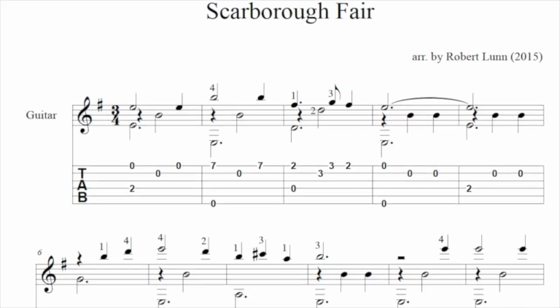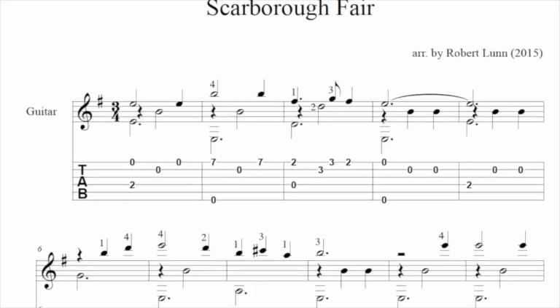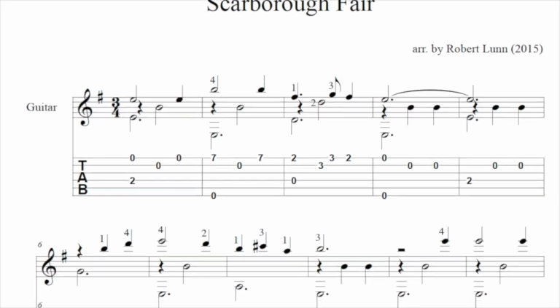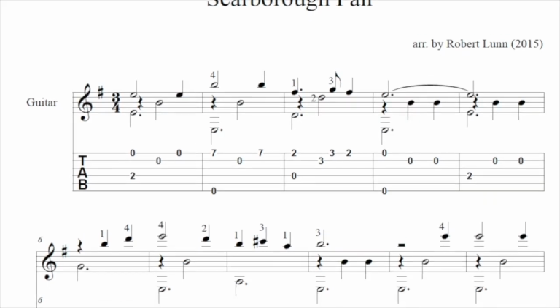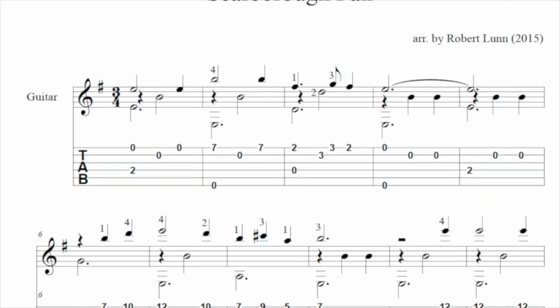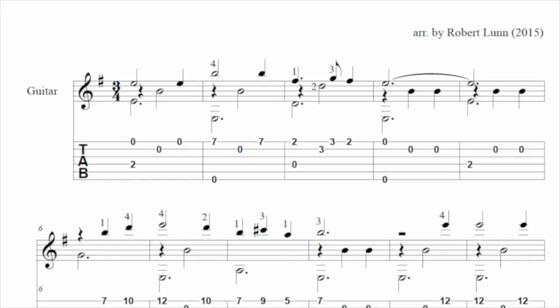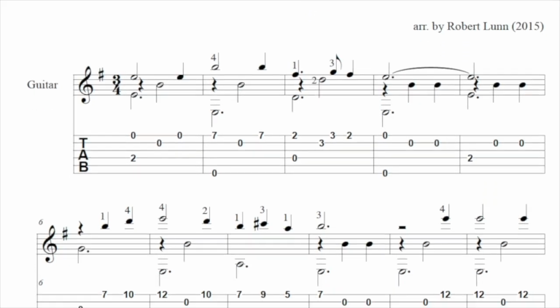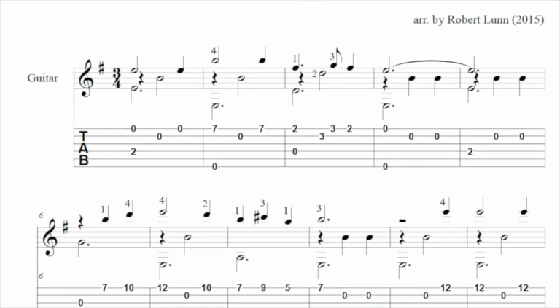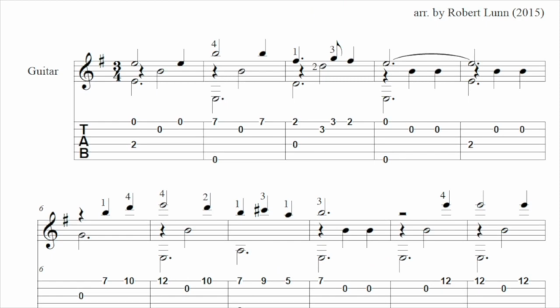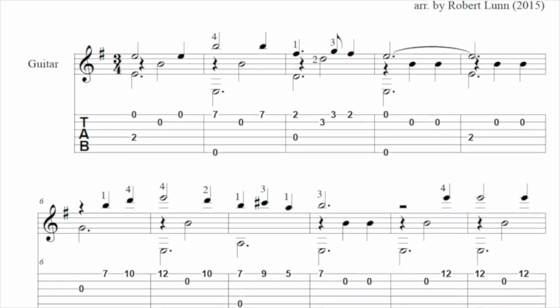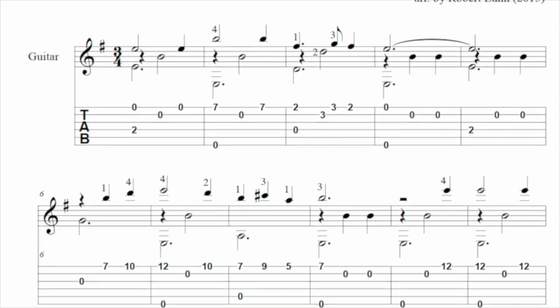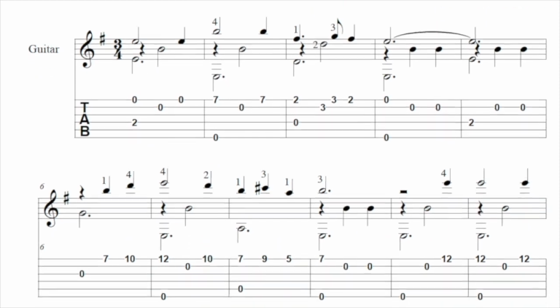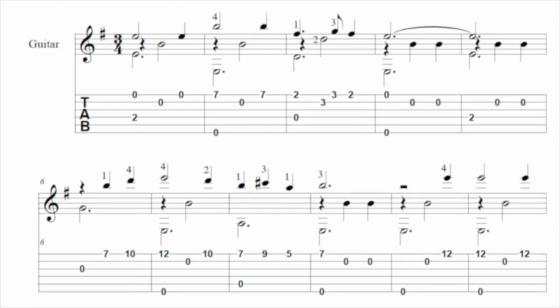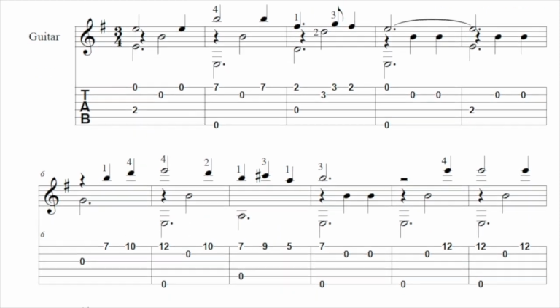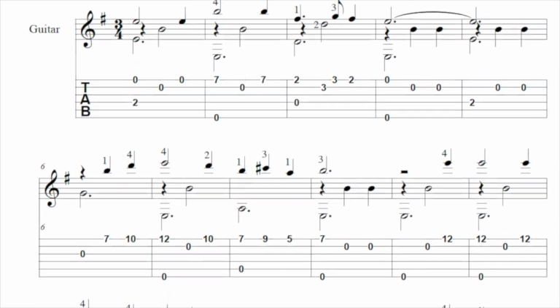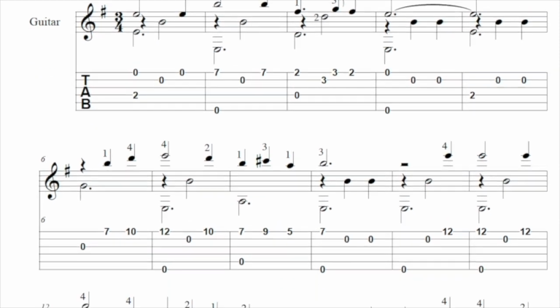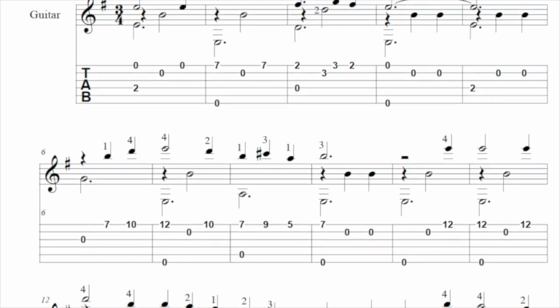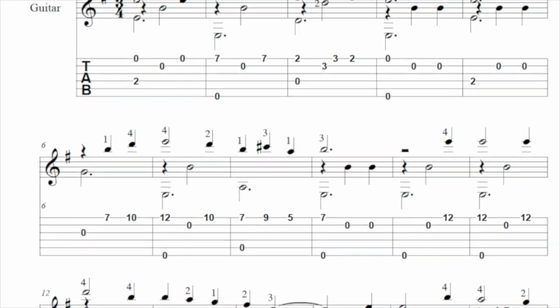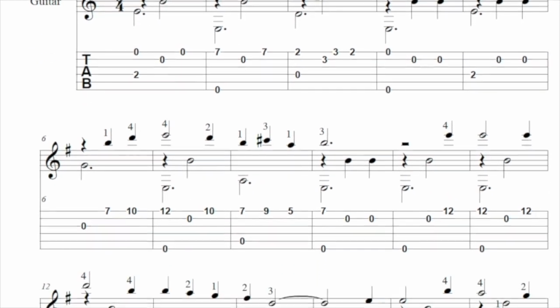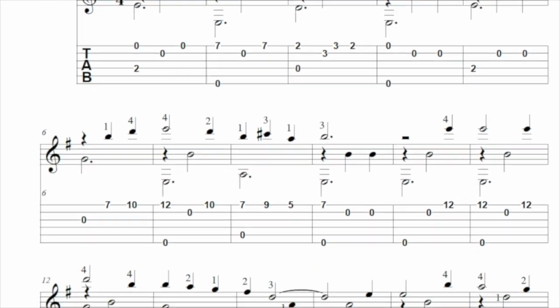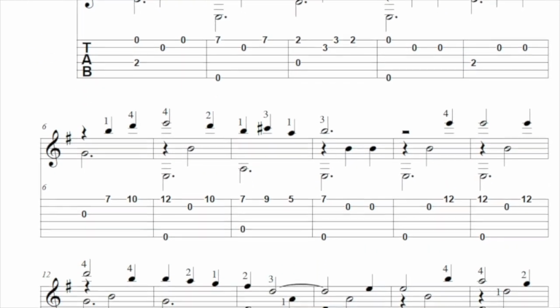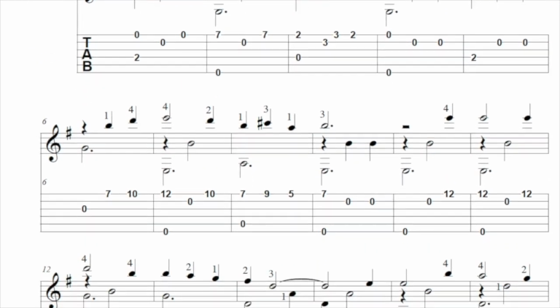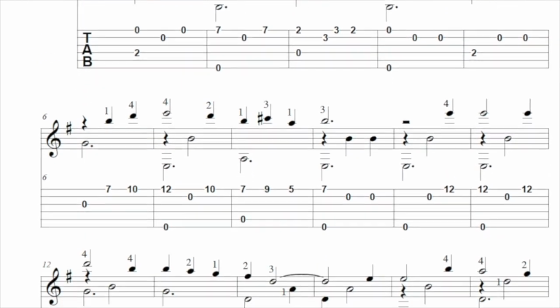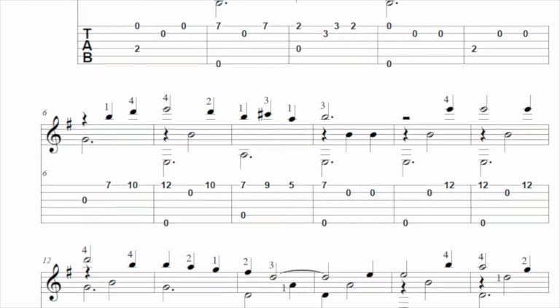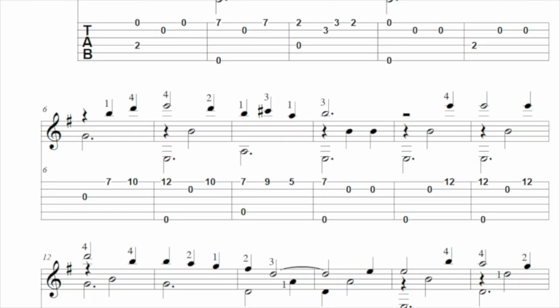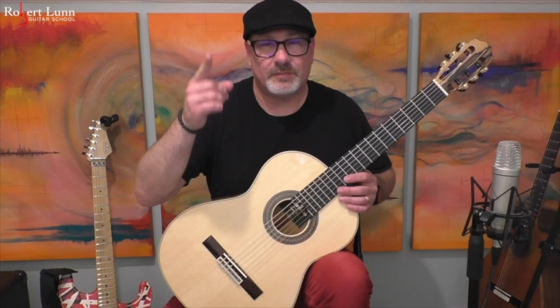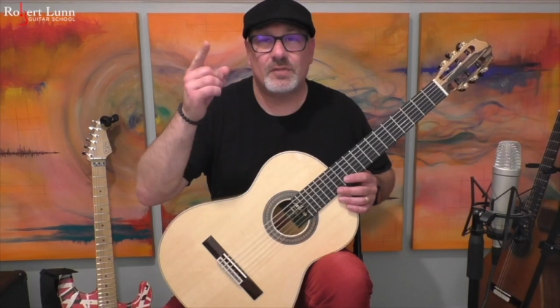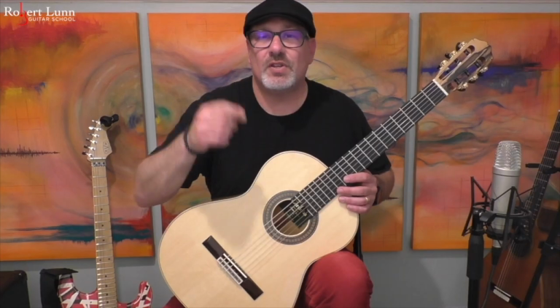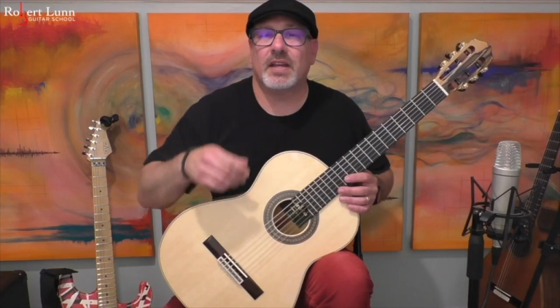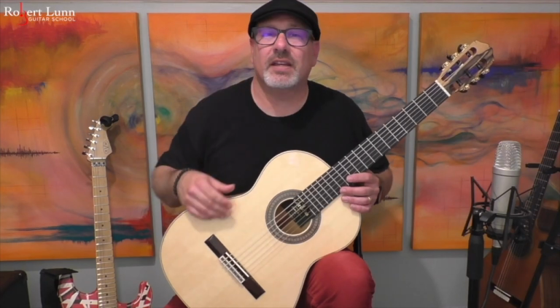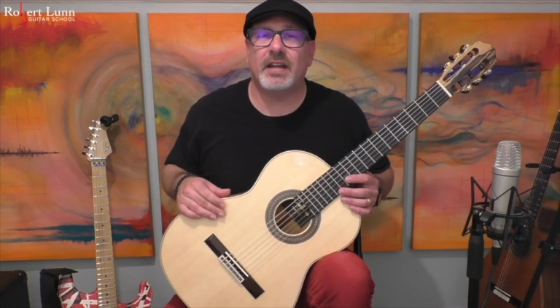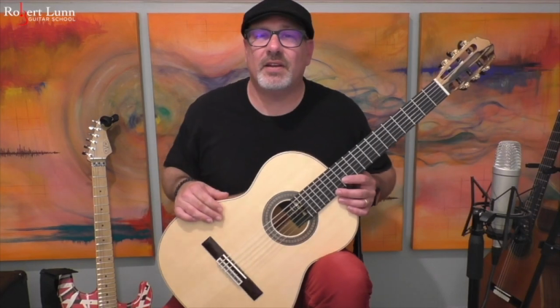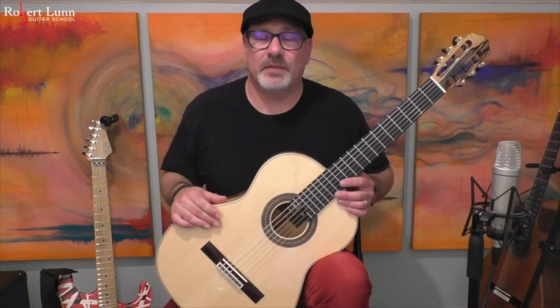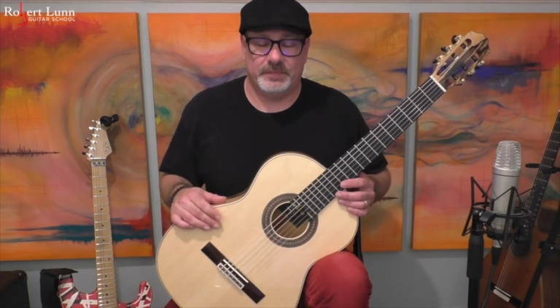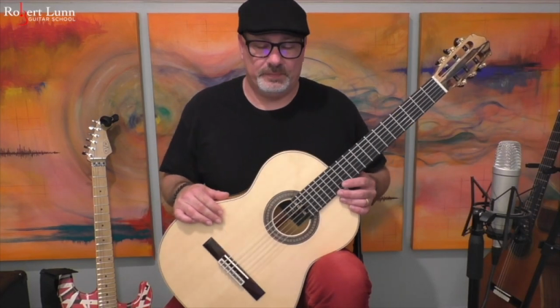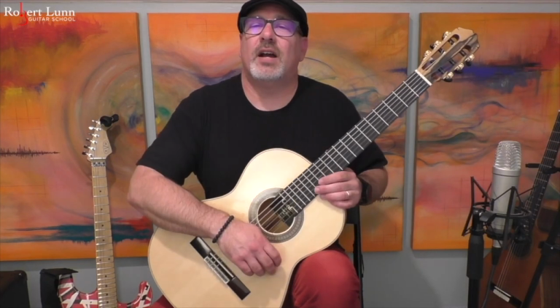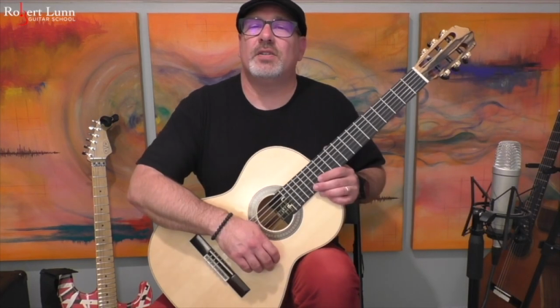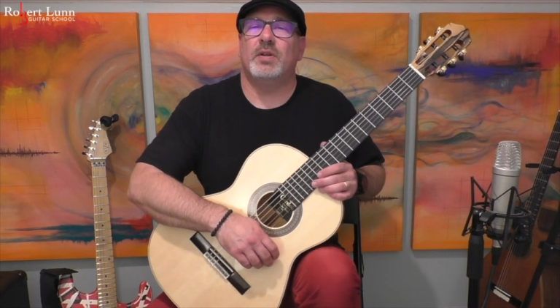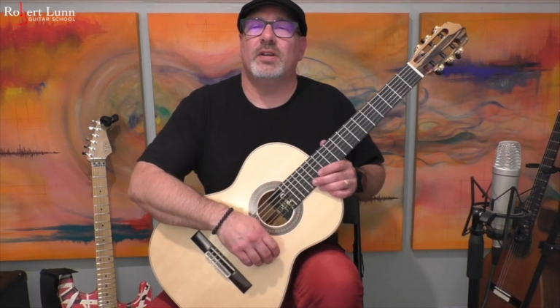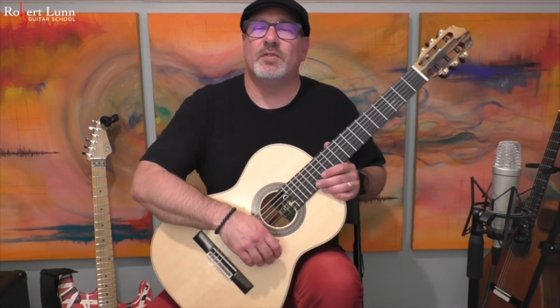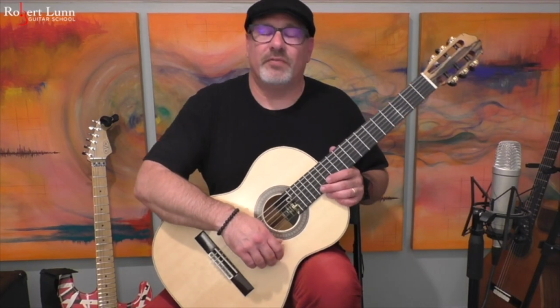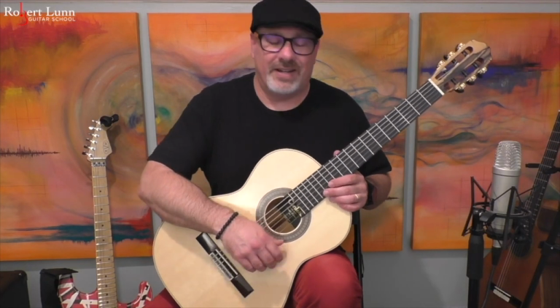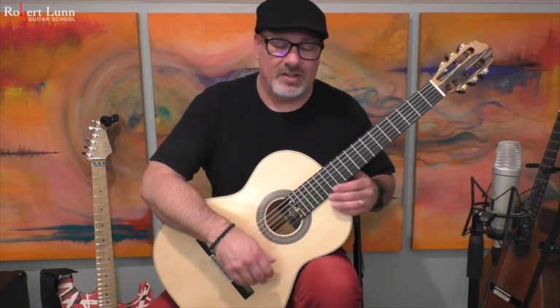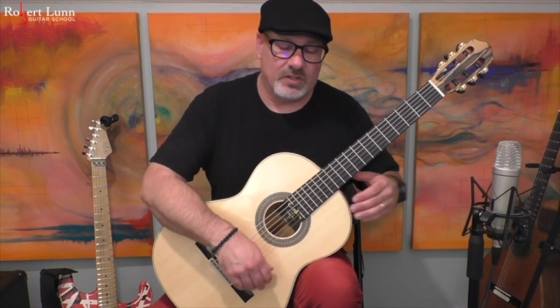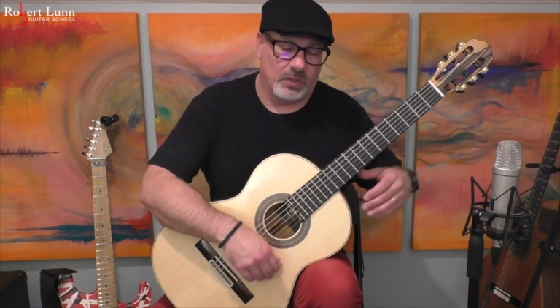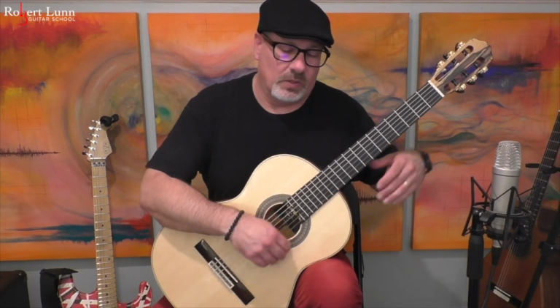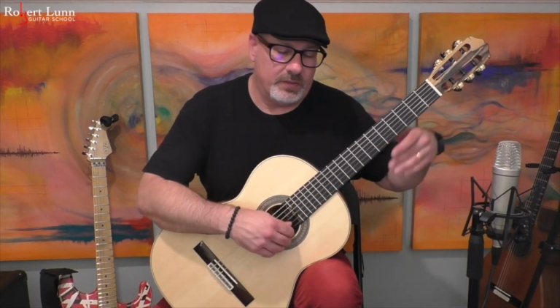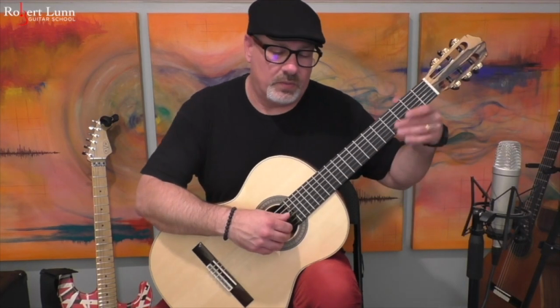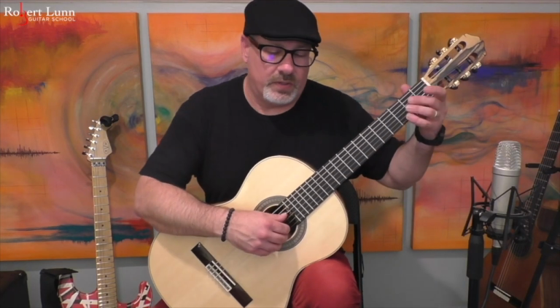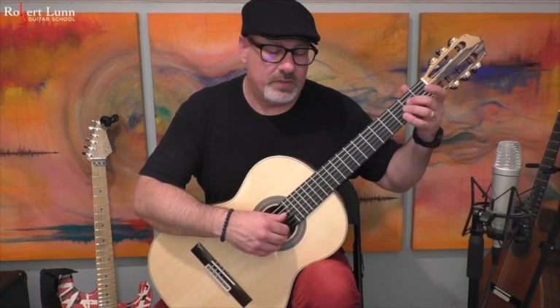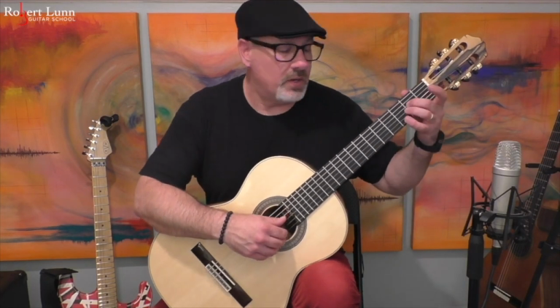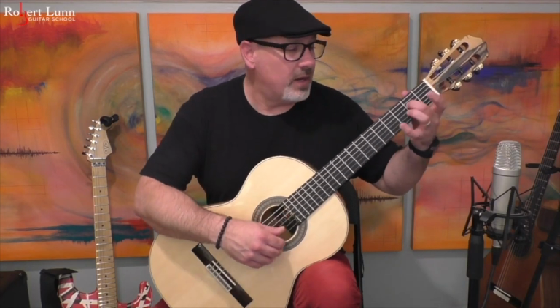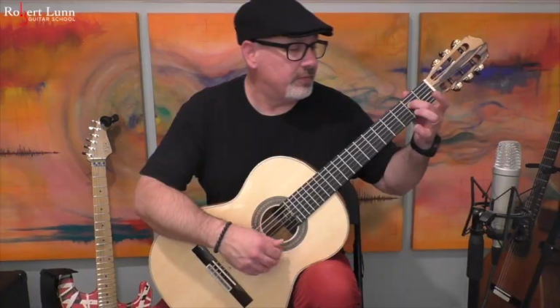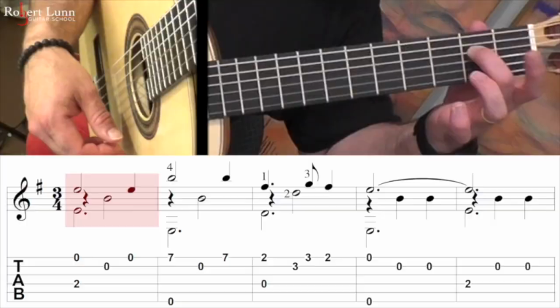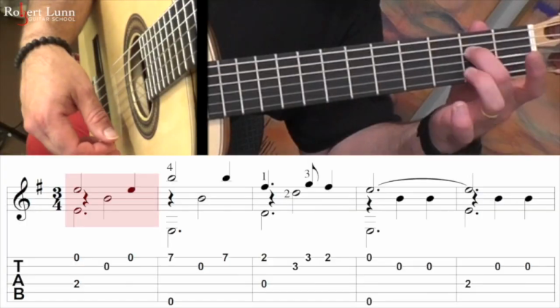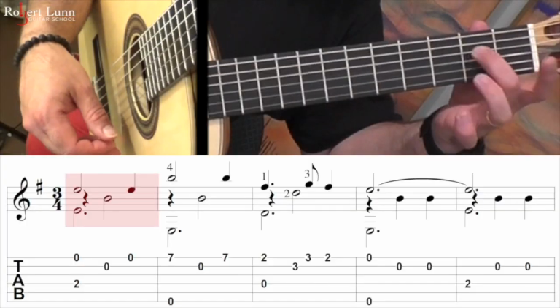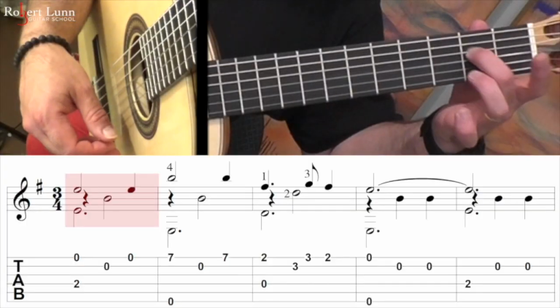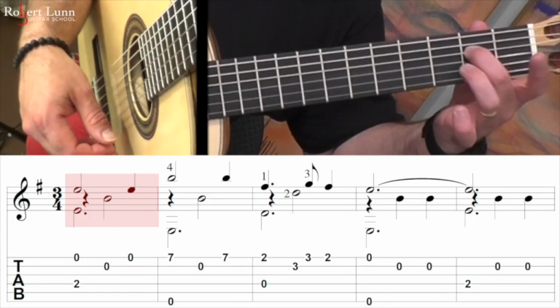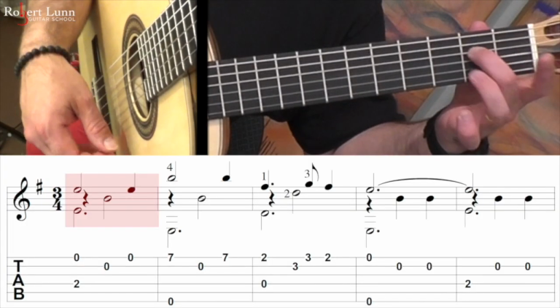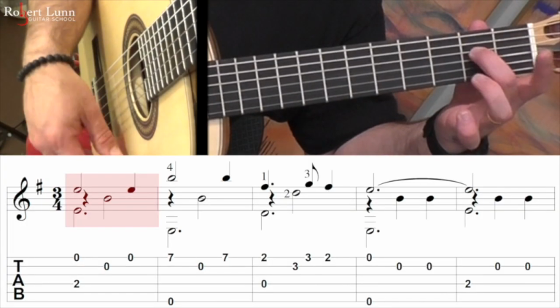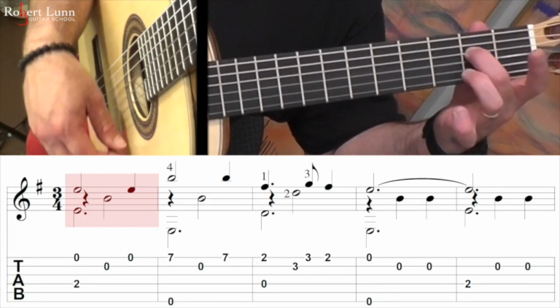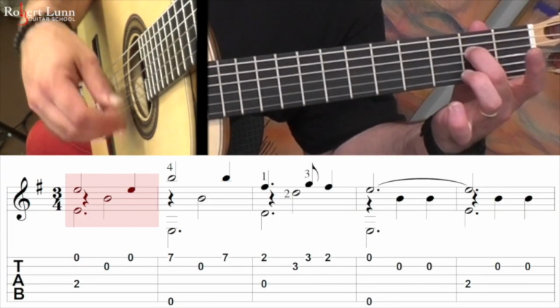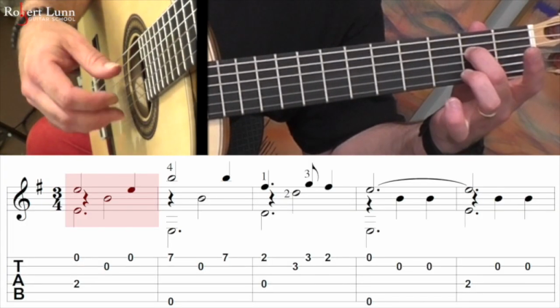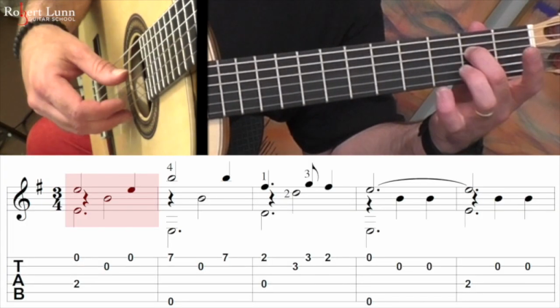The score and tab is available at my website, so check it out. Here it is very slowly. We're going to start off with just the middle finger down.